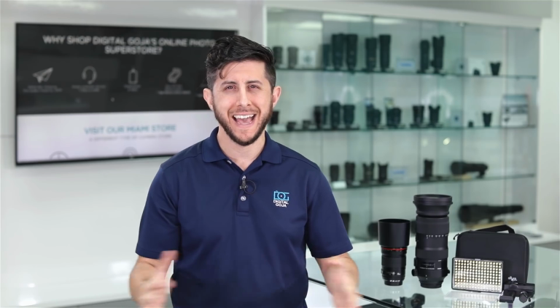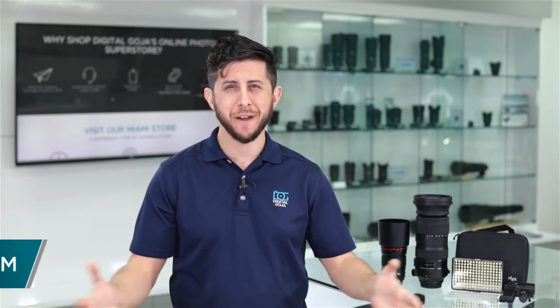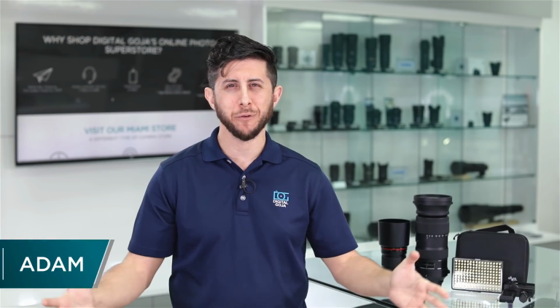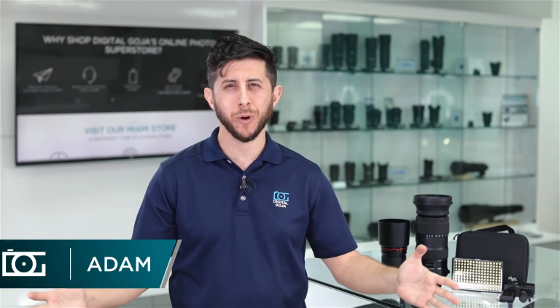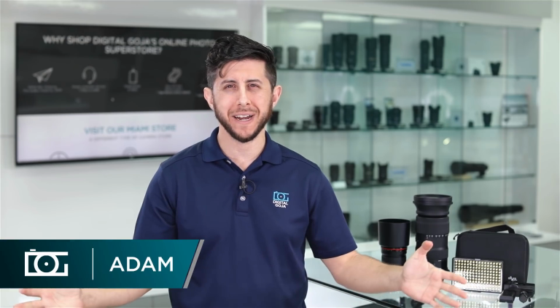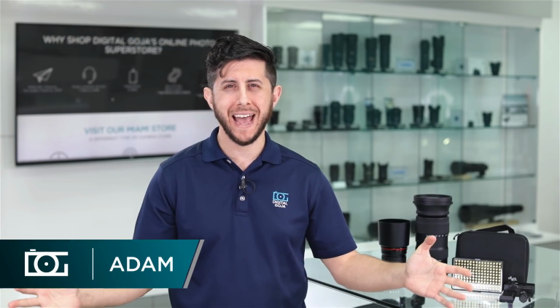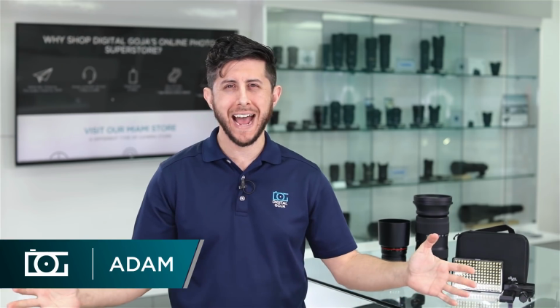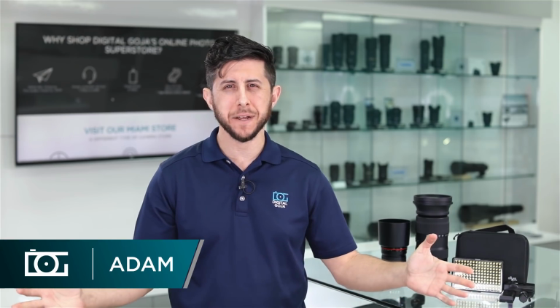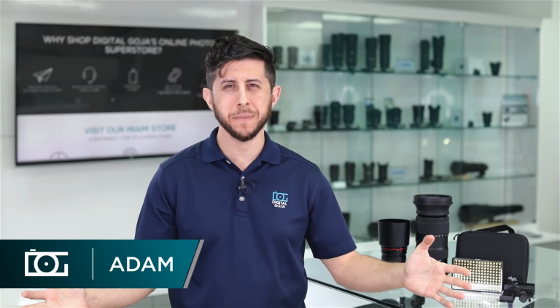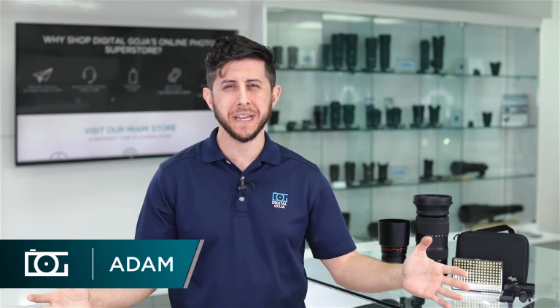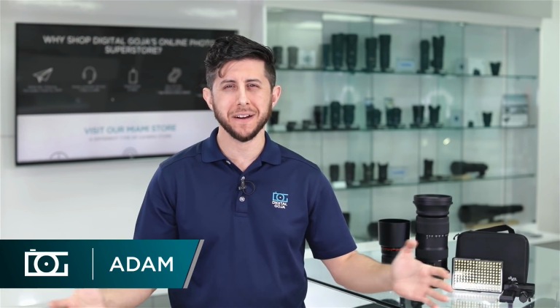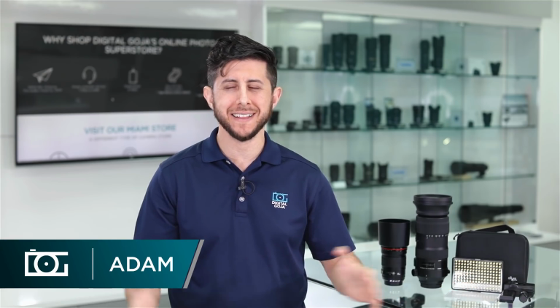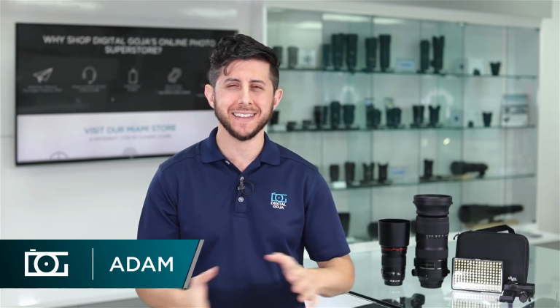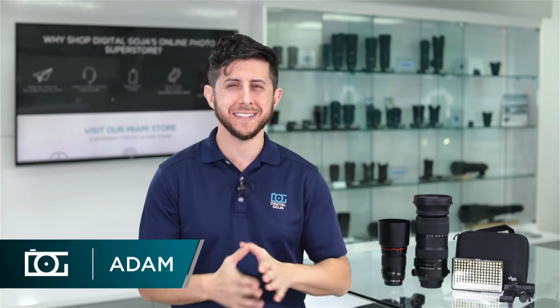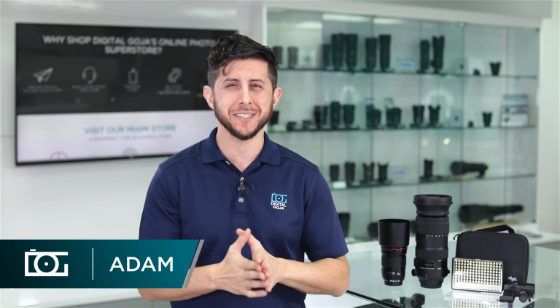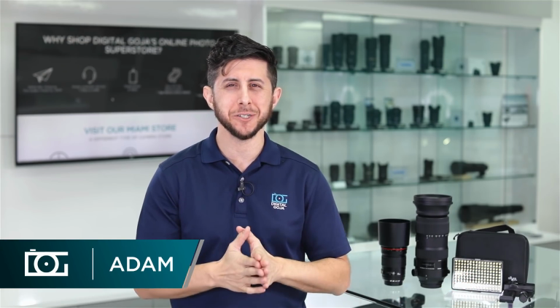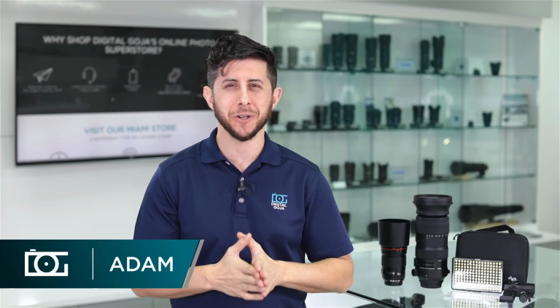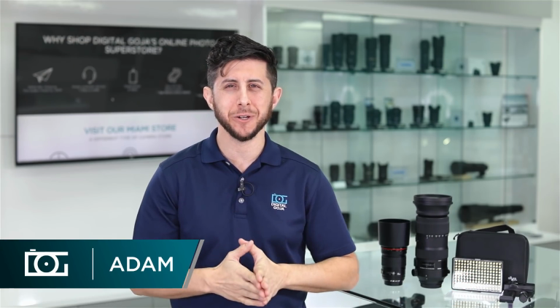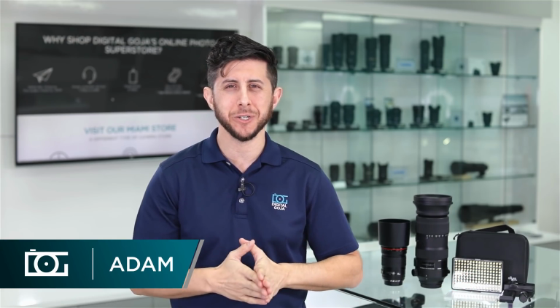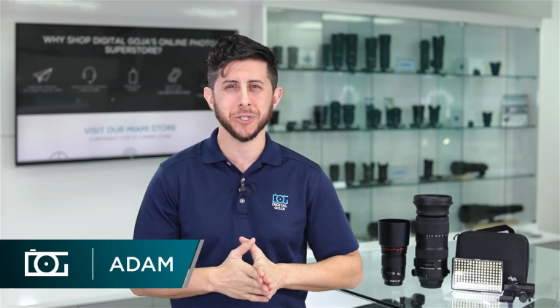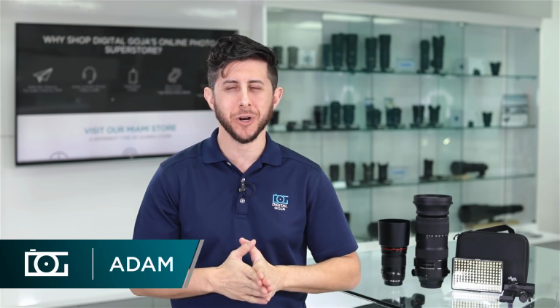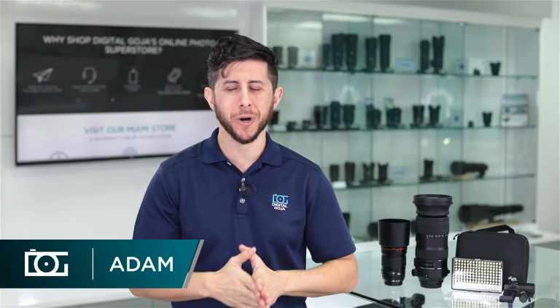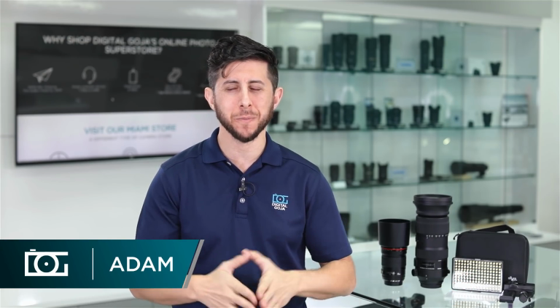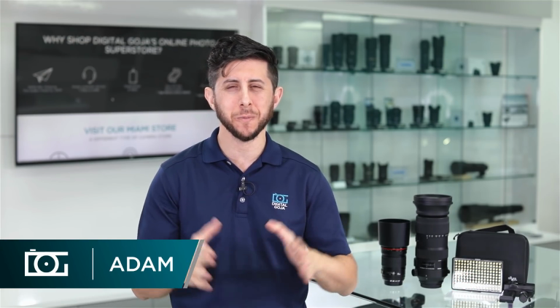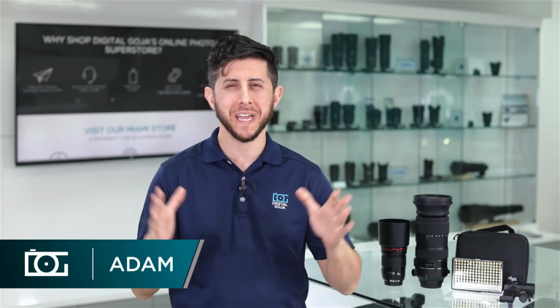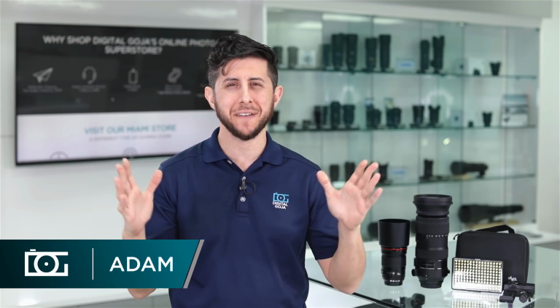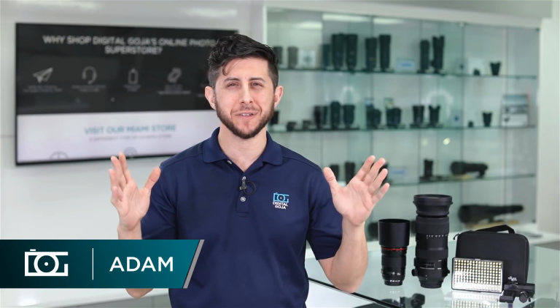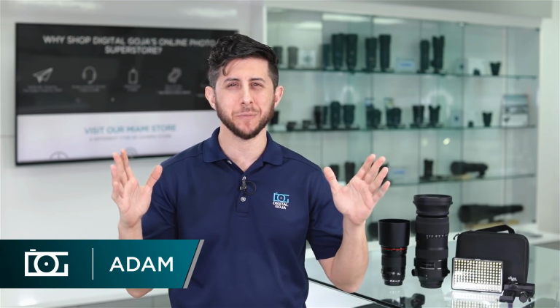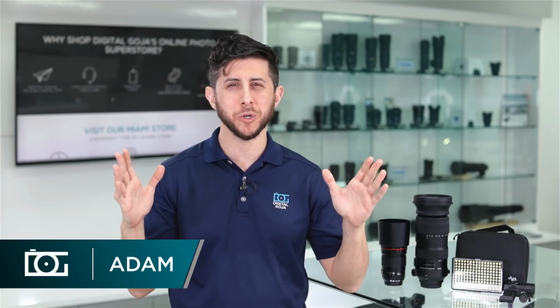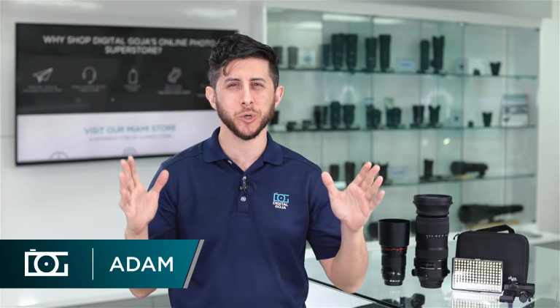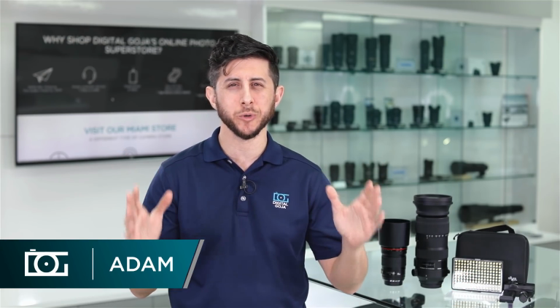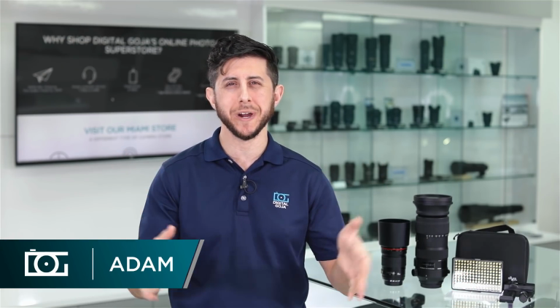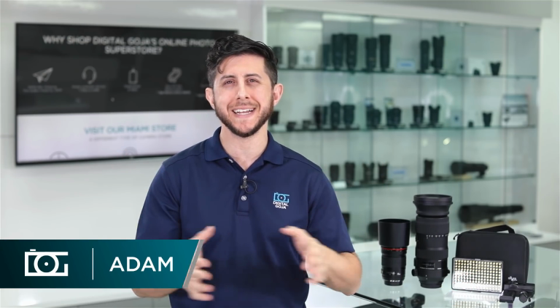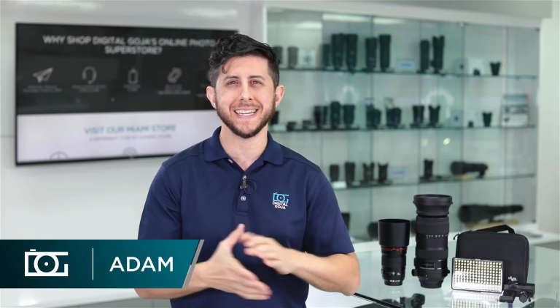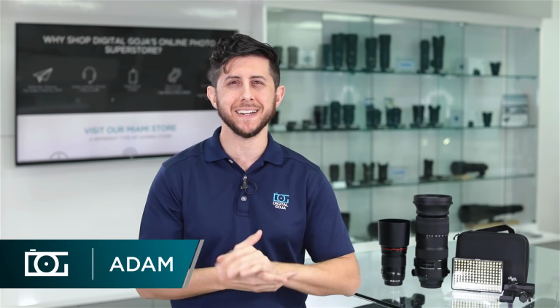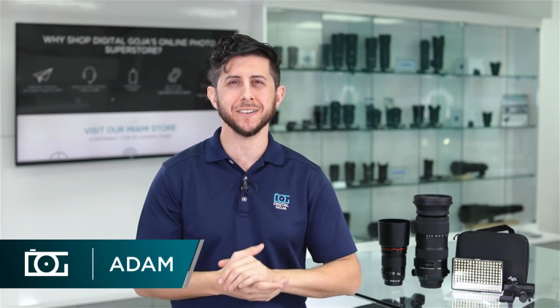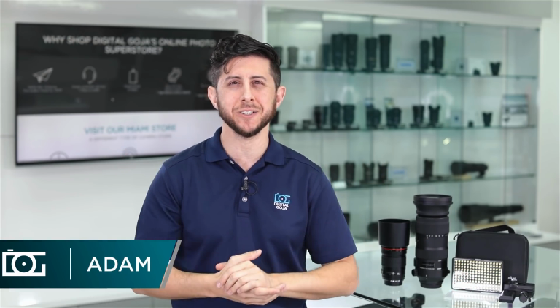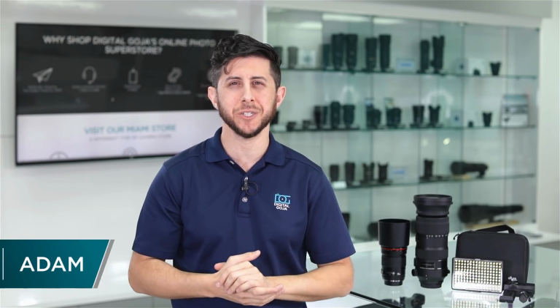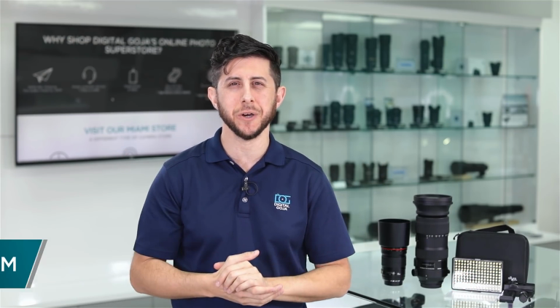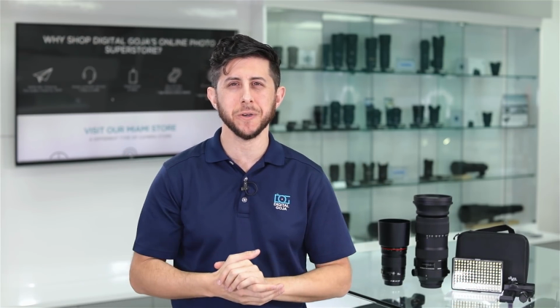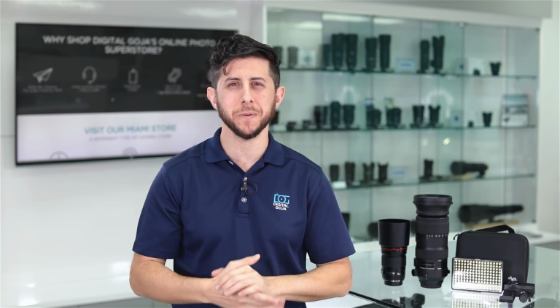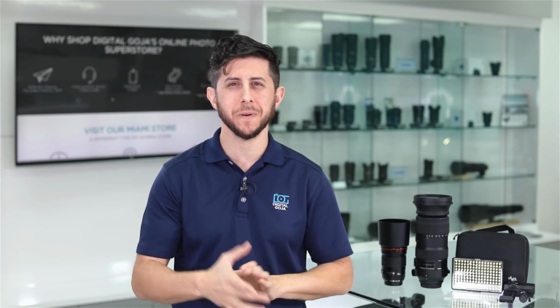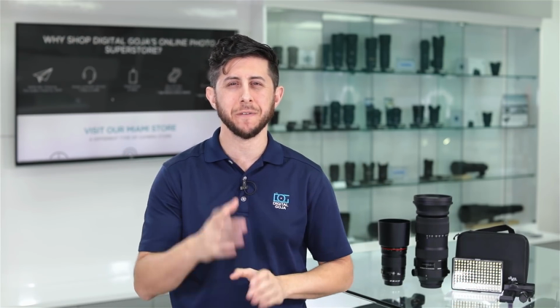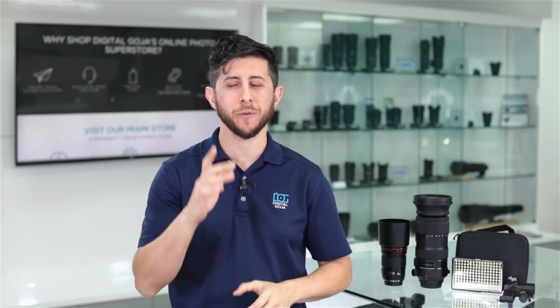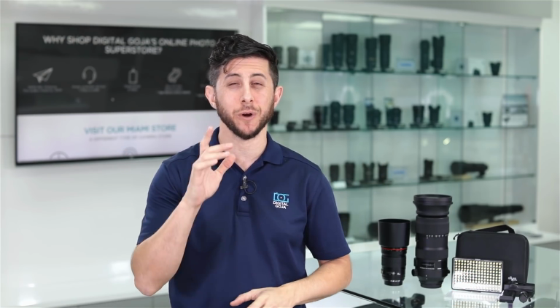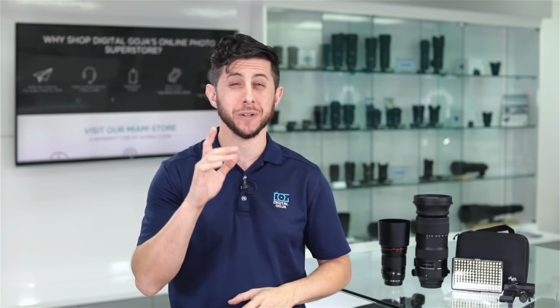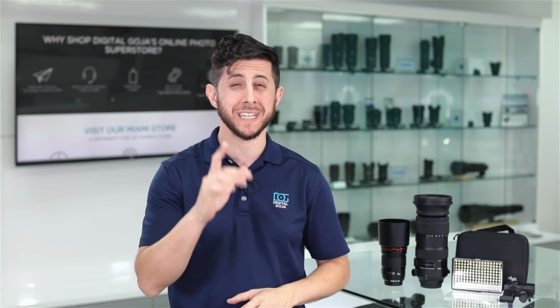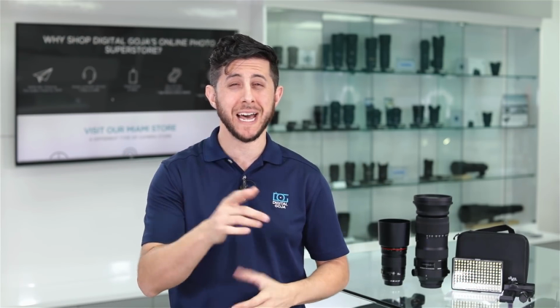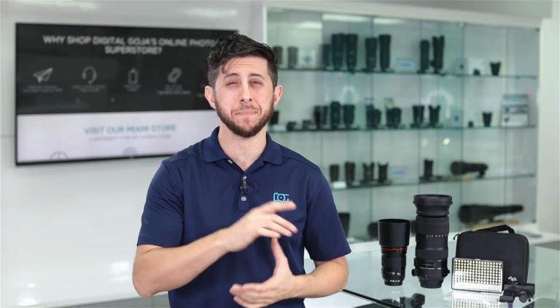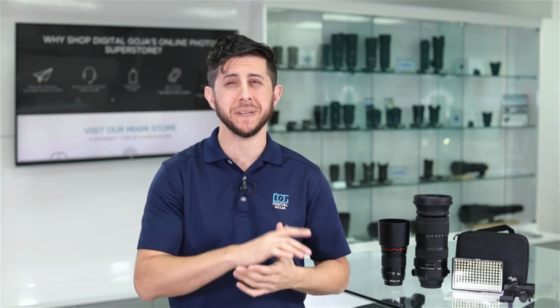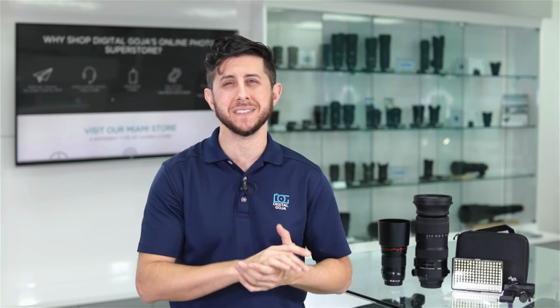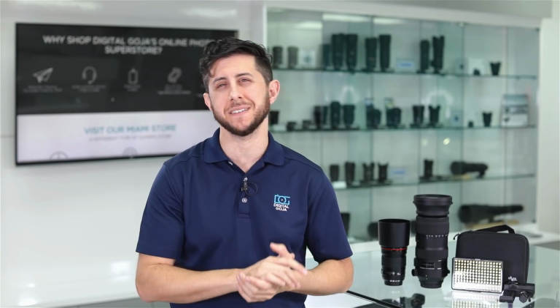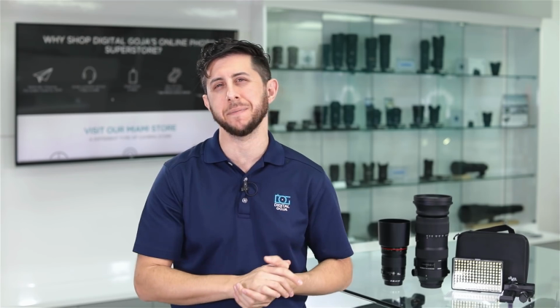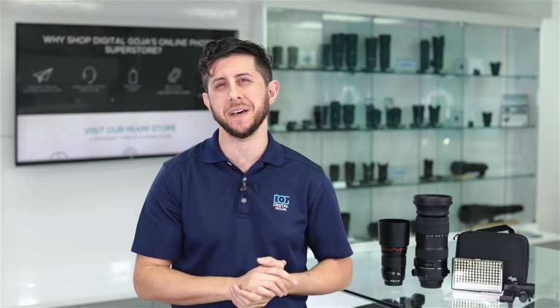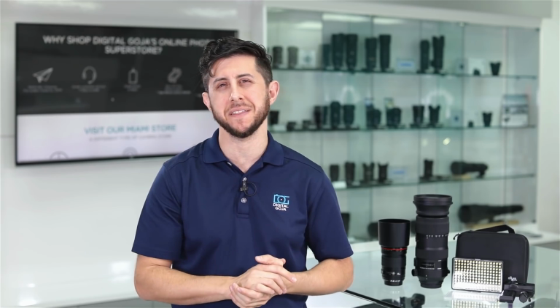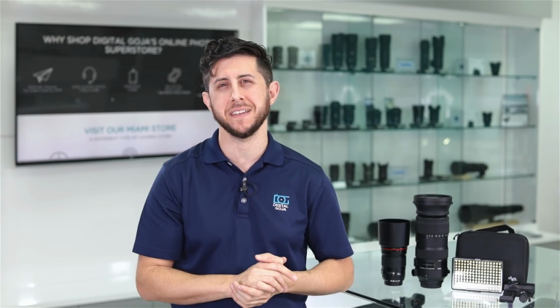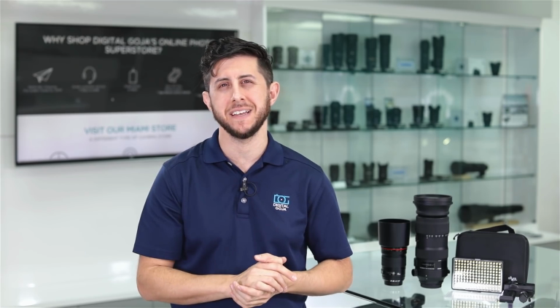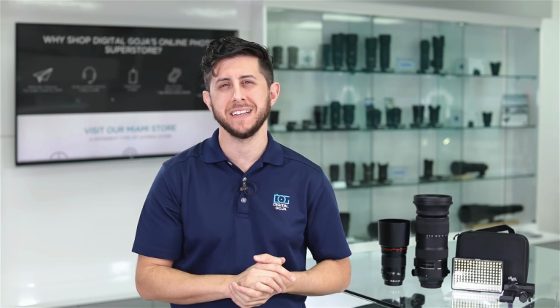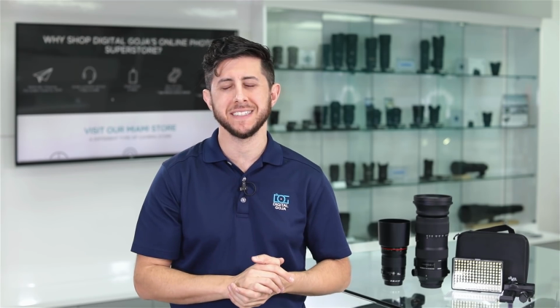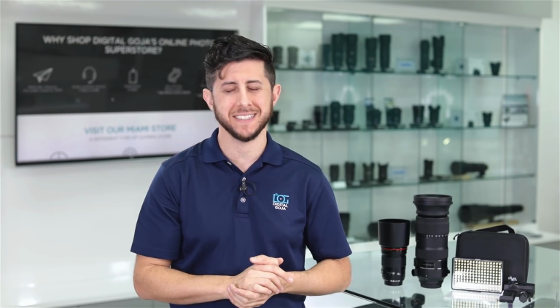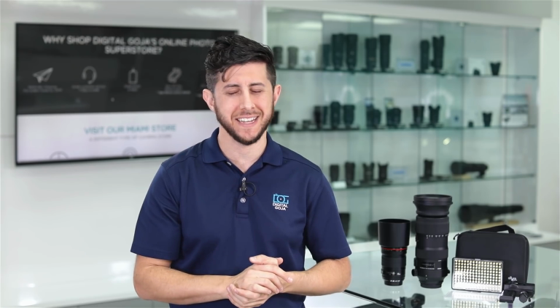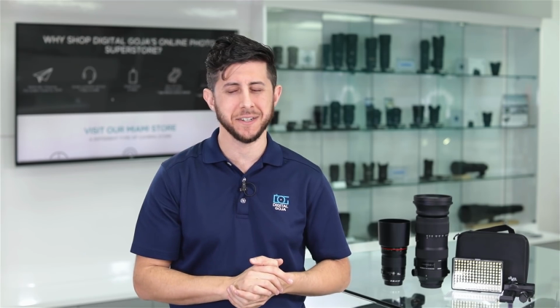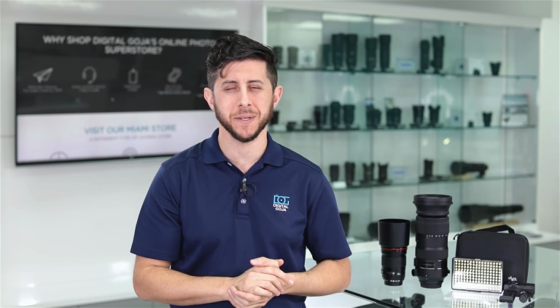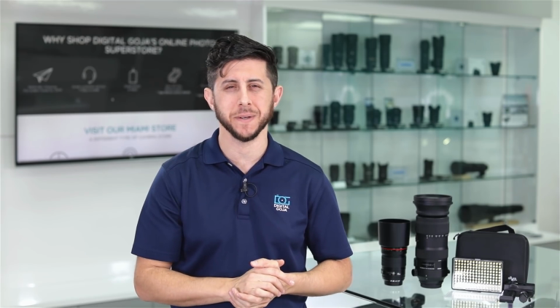Hey everyone, Adam here at the Digital Goja Showroom. We have some great gear to show you for our Top Picks of the Month. Stay tuned.